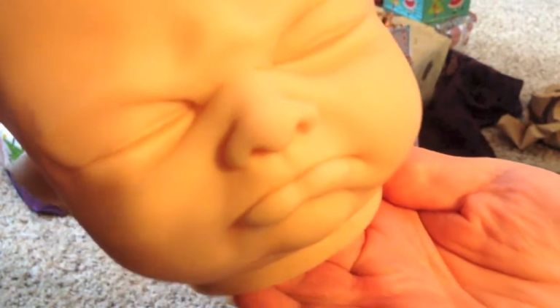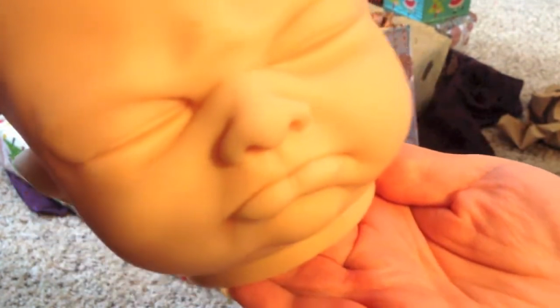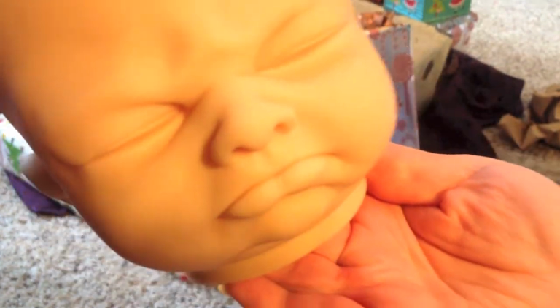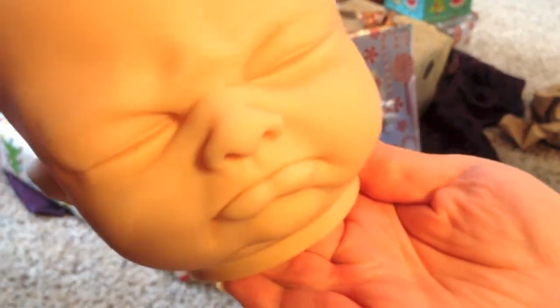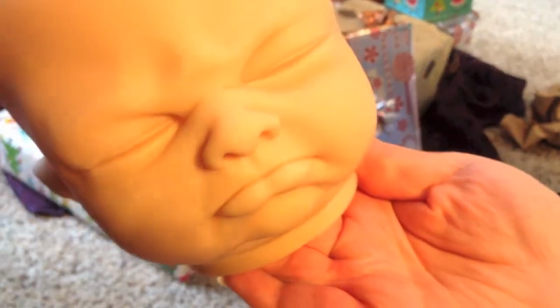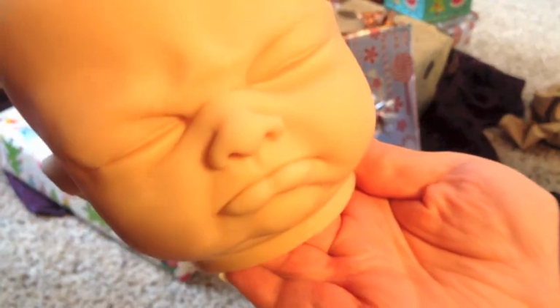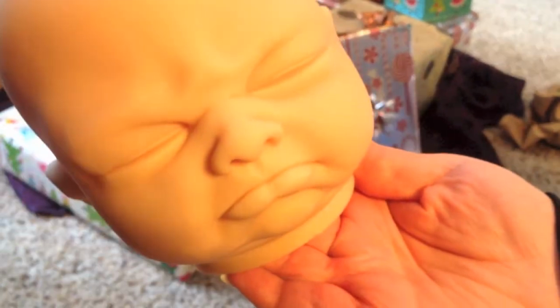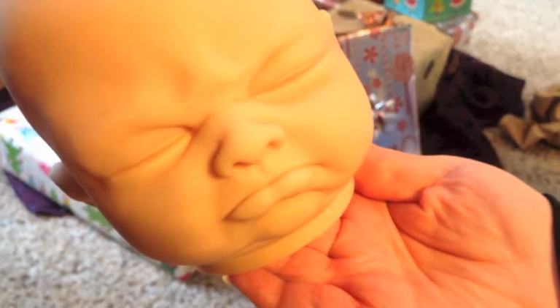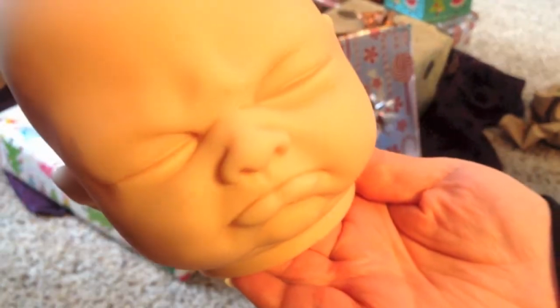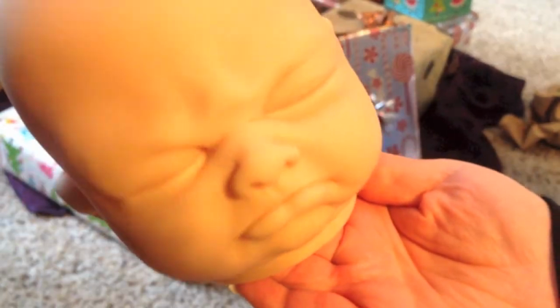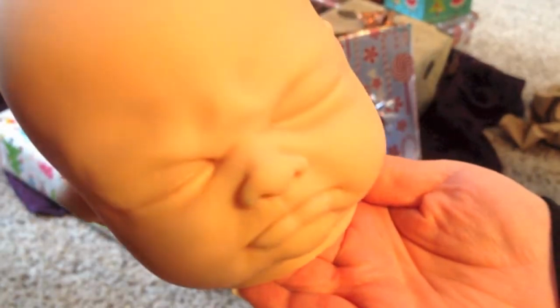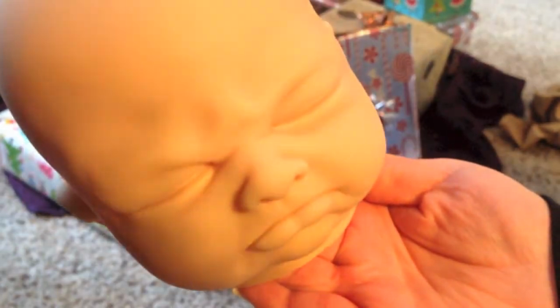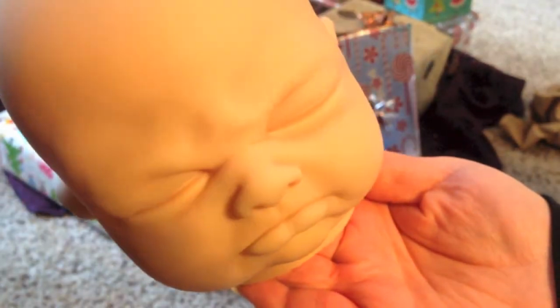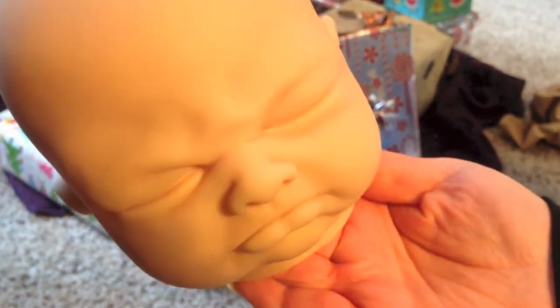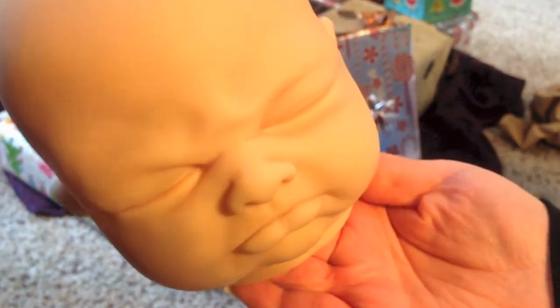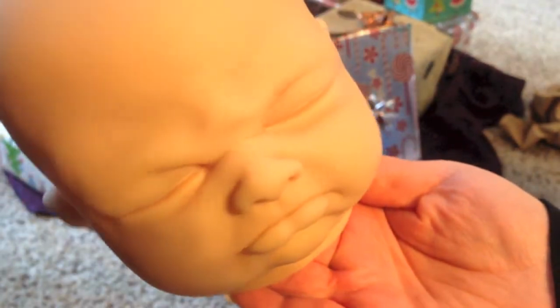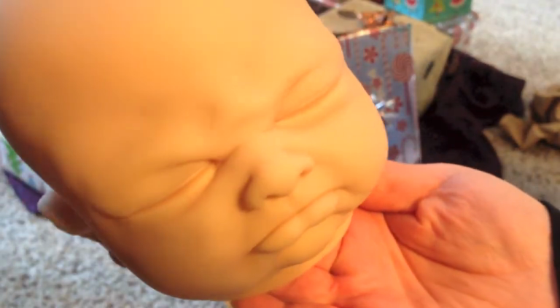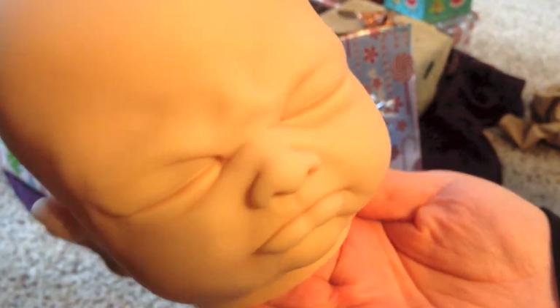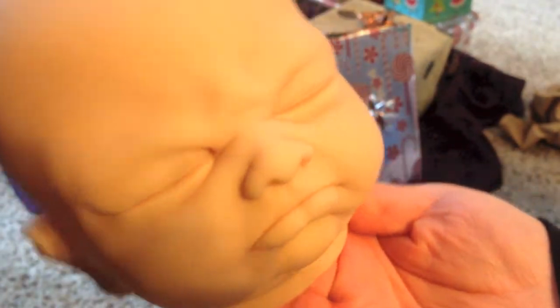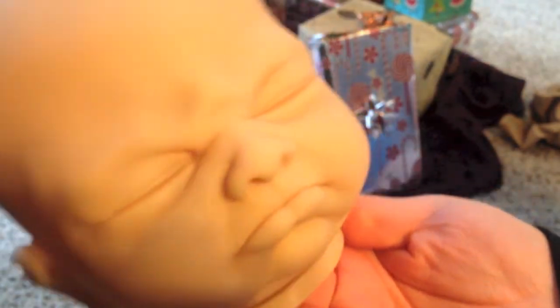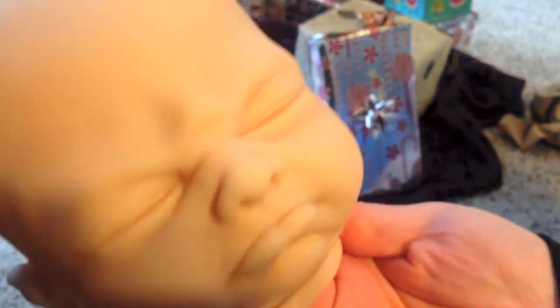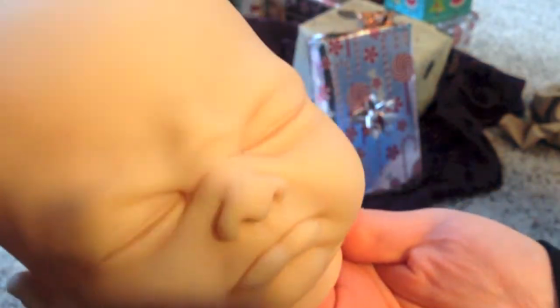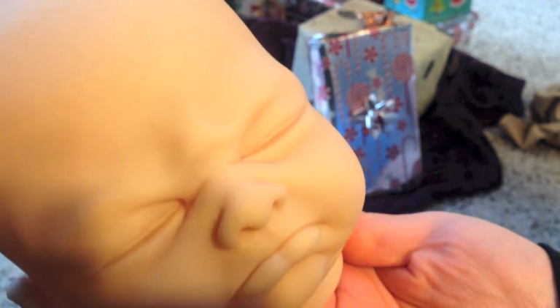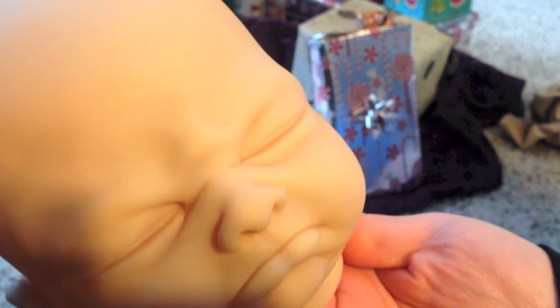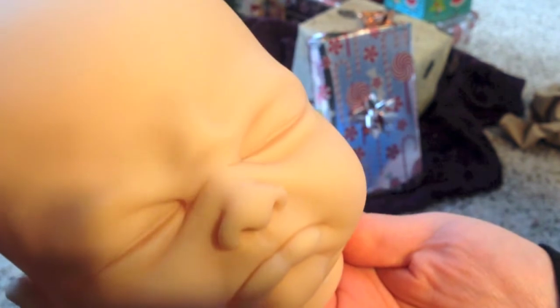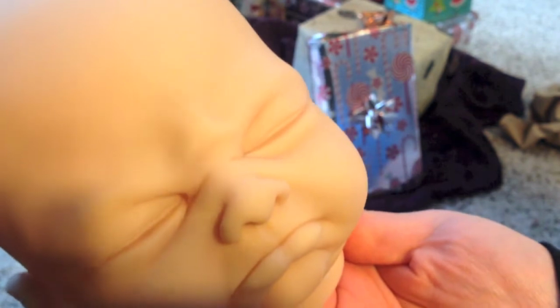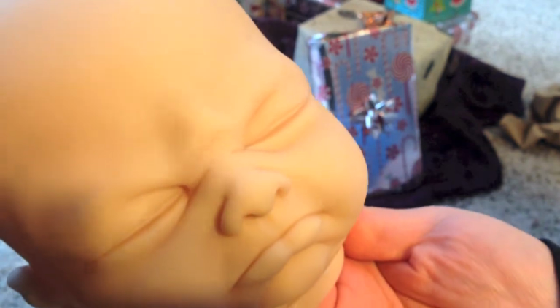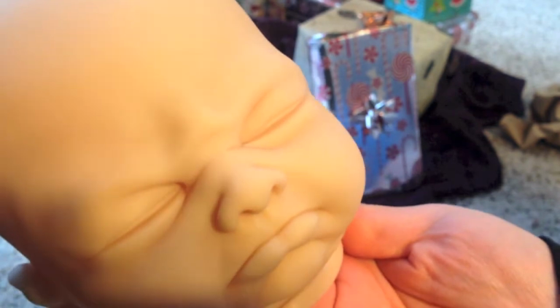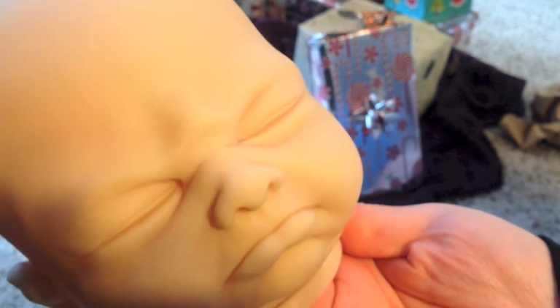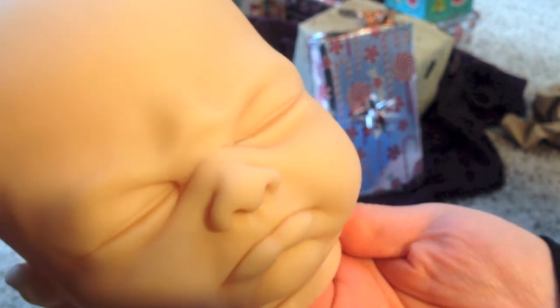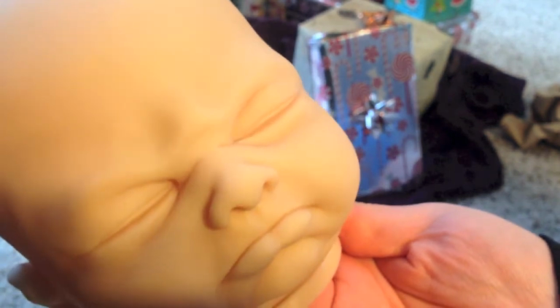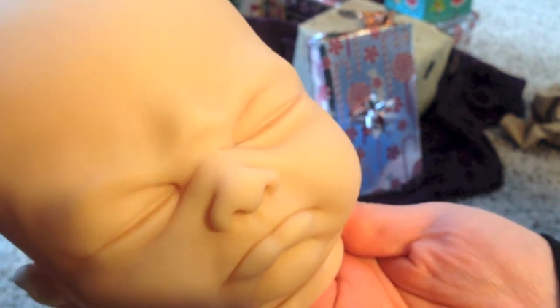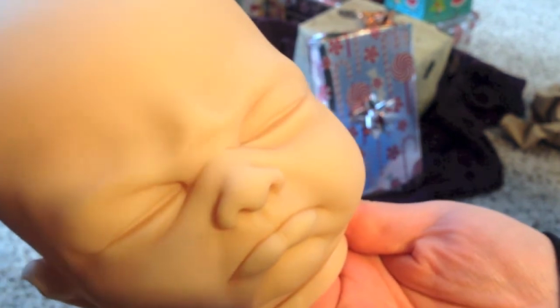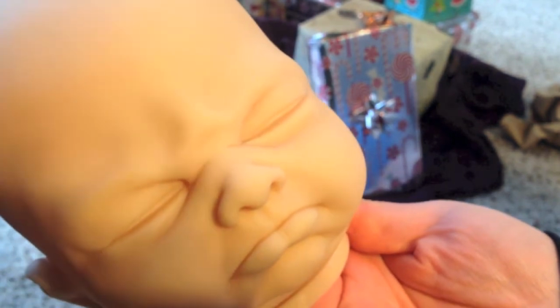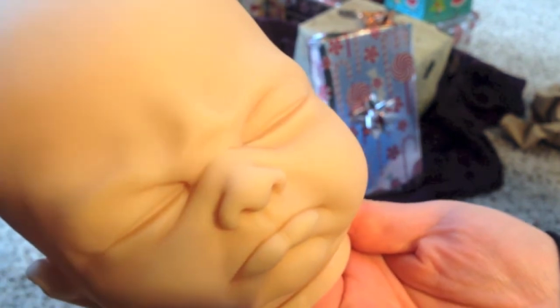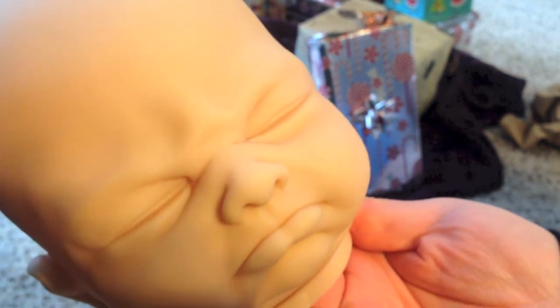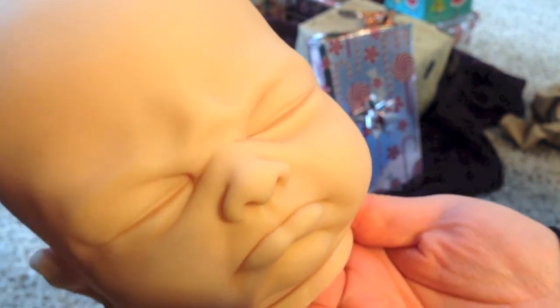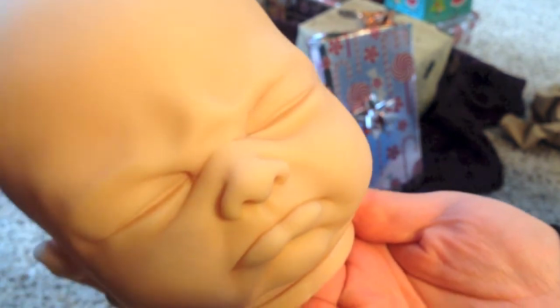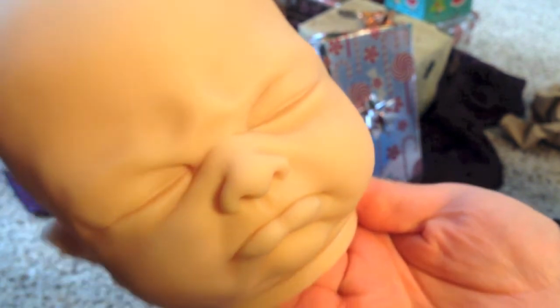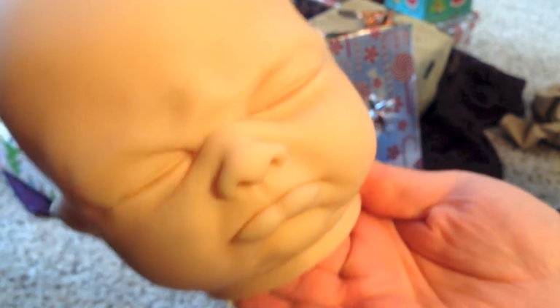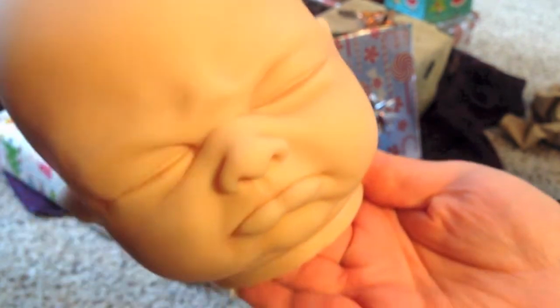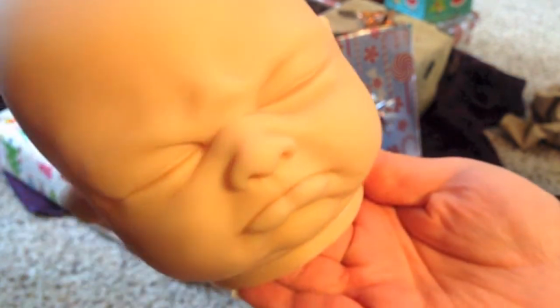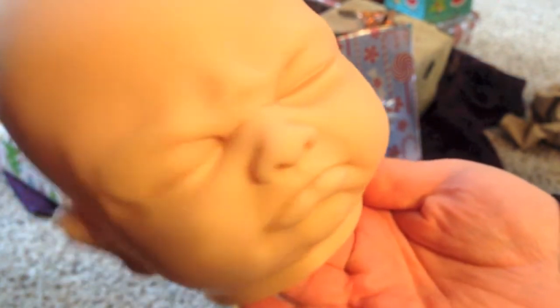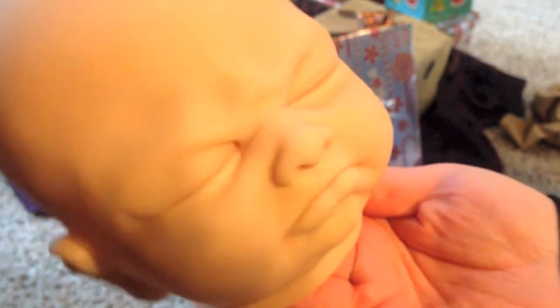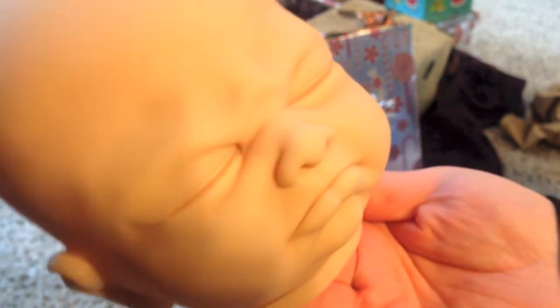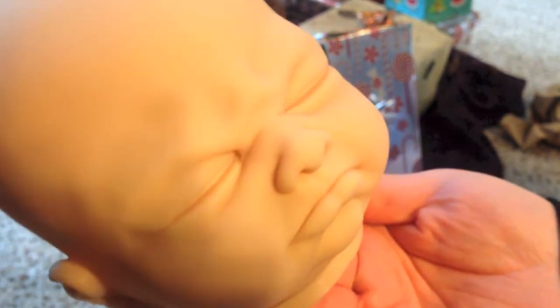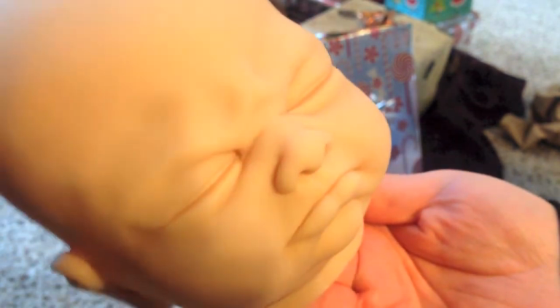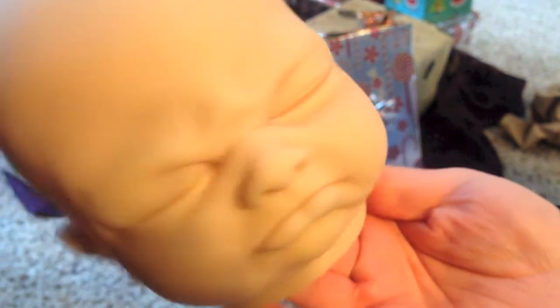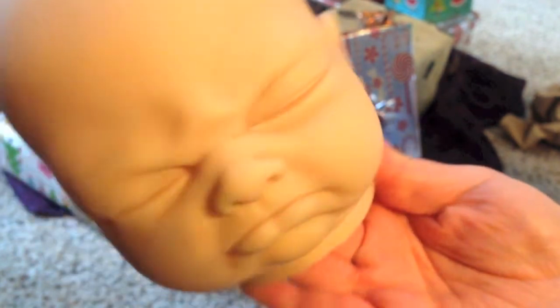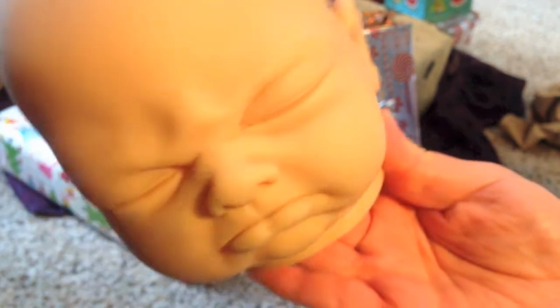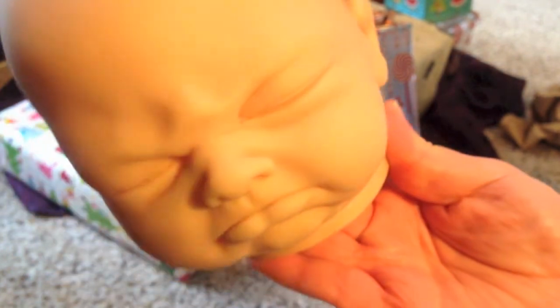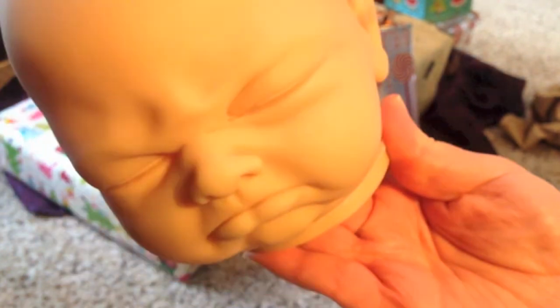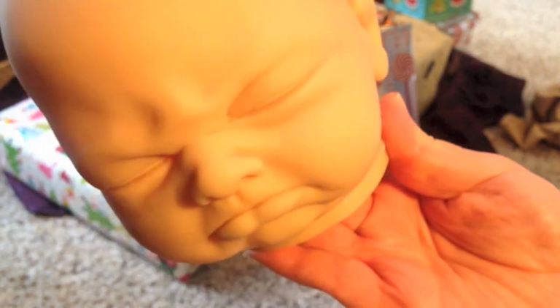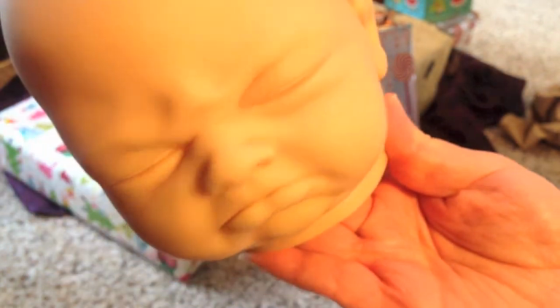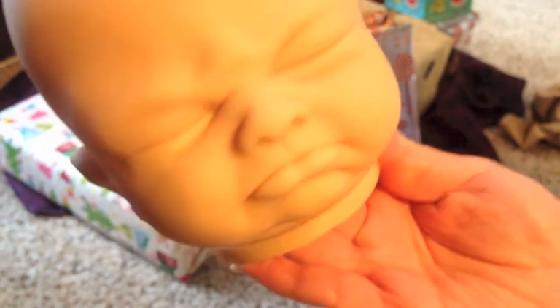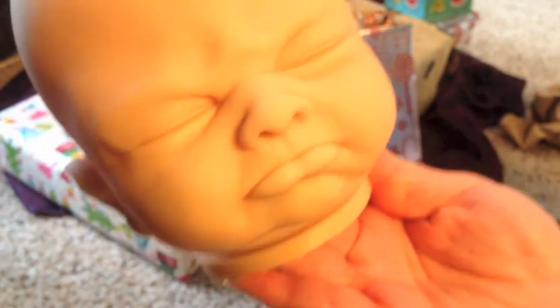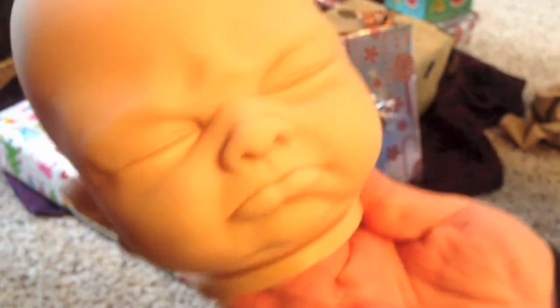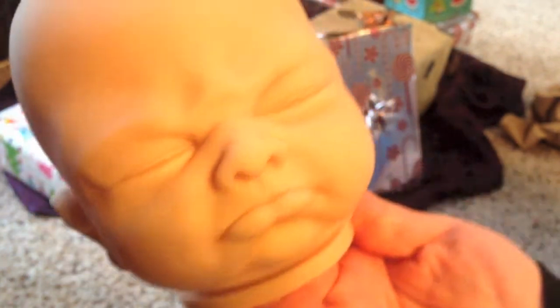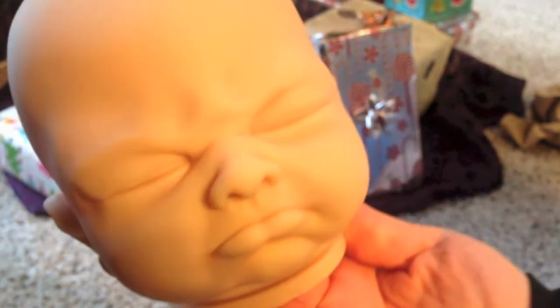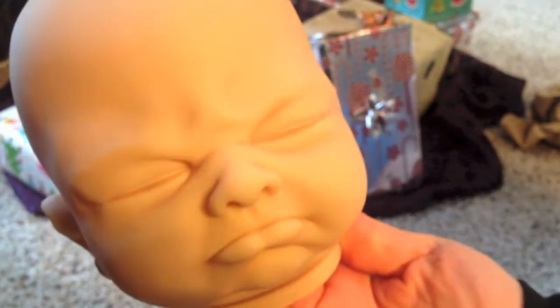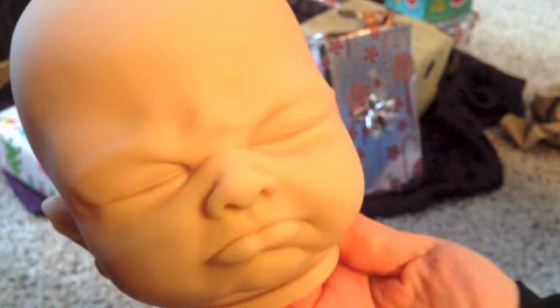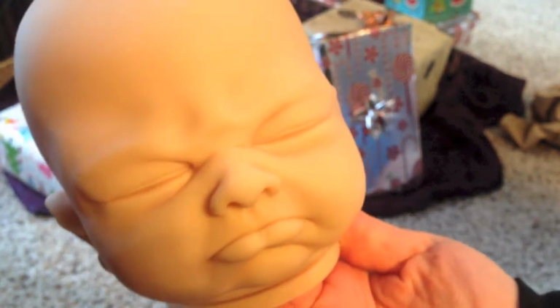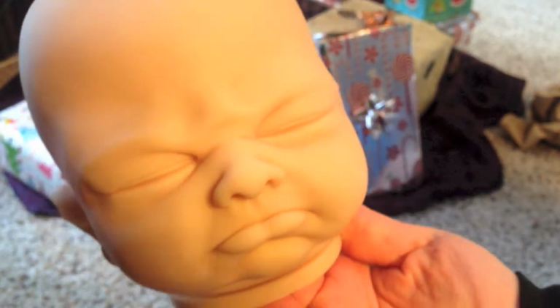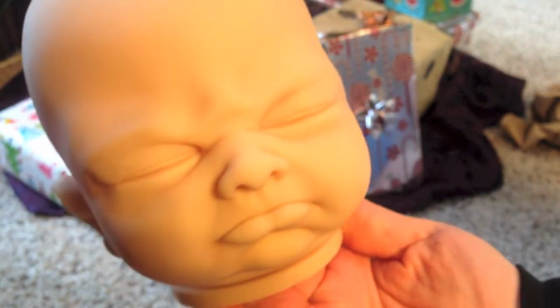What is her name? Jule? Jule, I think. Jule. J-U-L-E. It's so funny looking. Look at it.